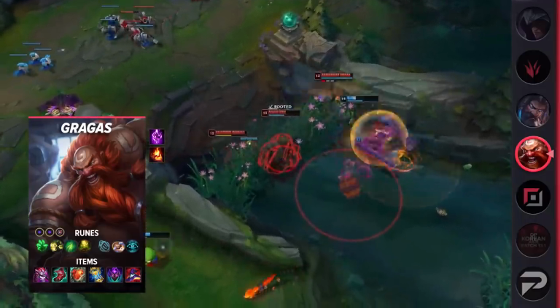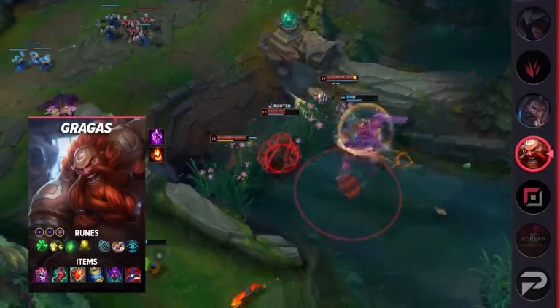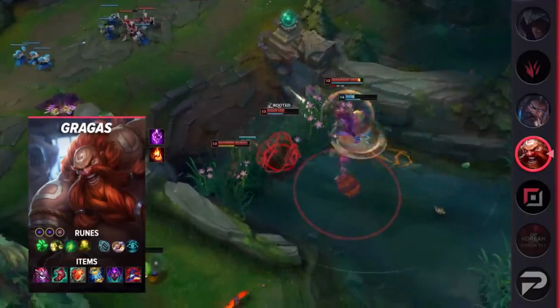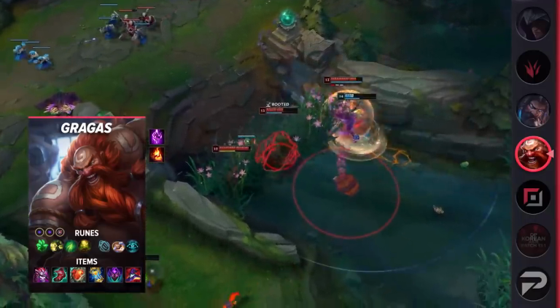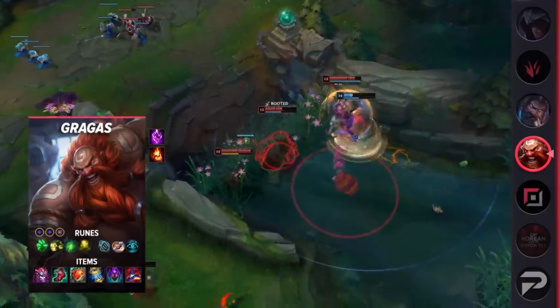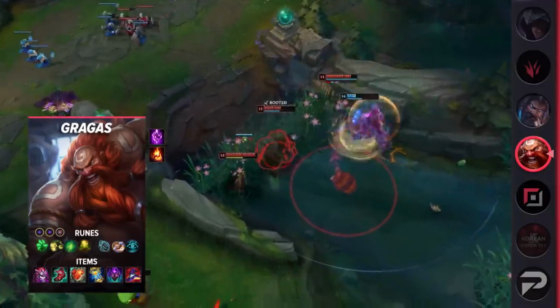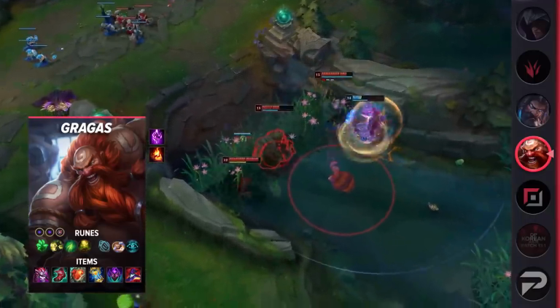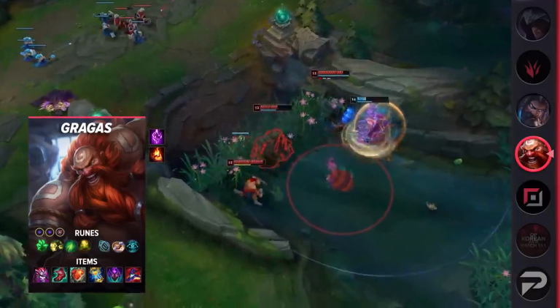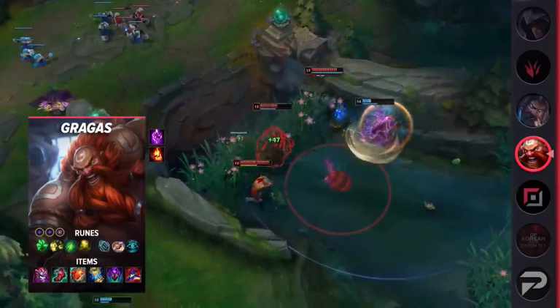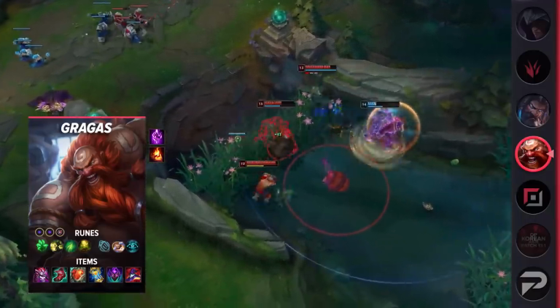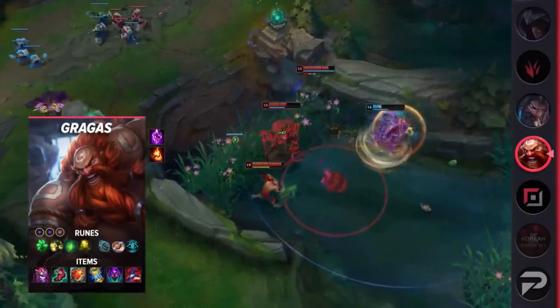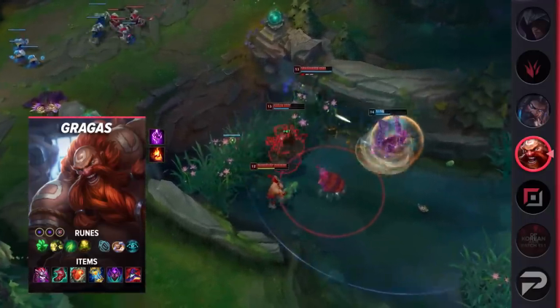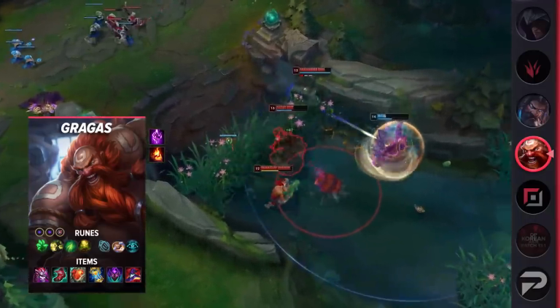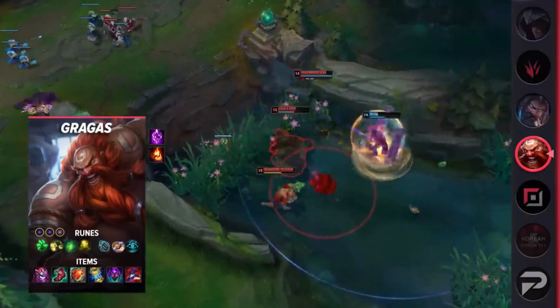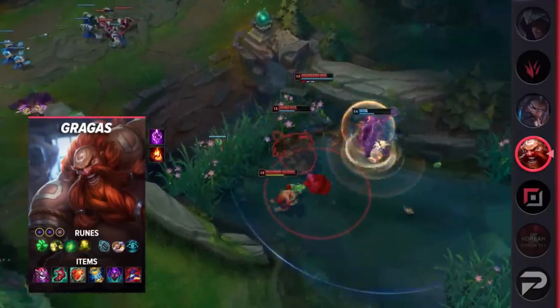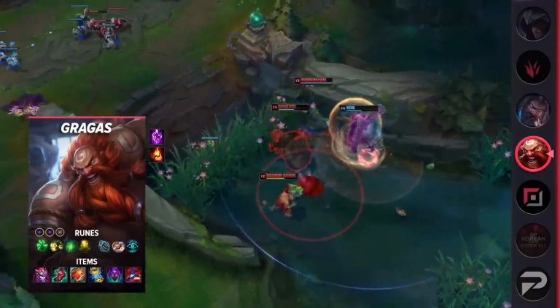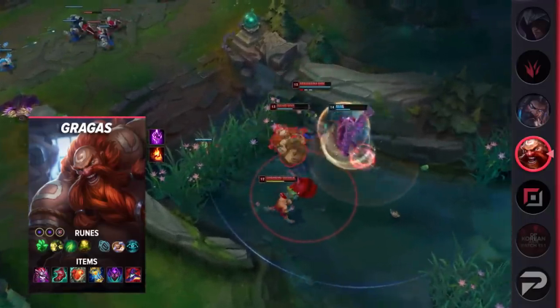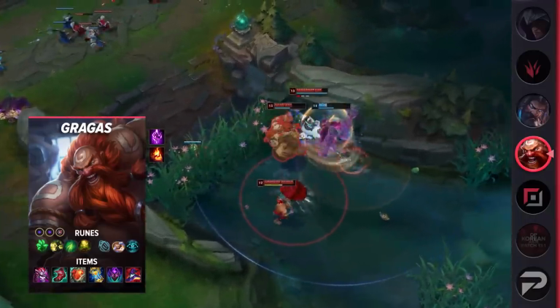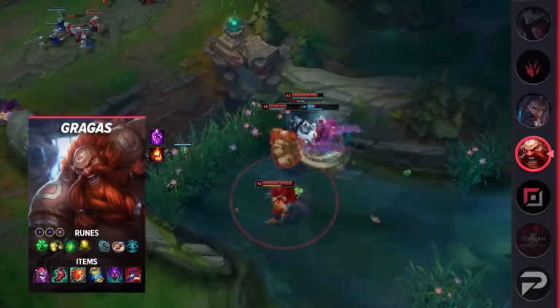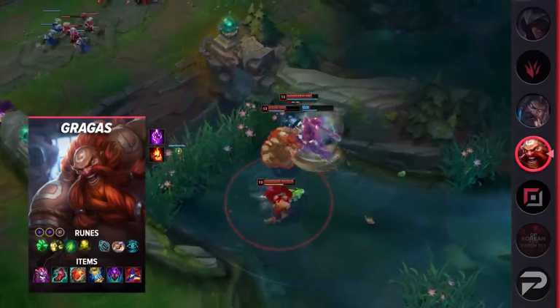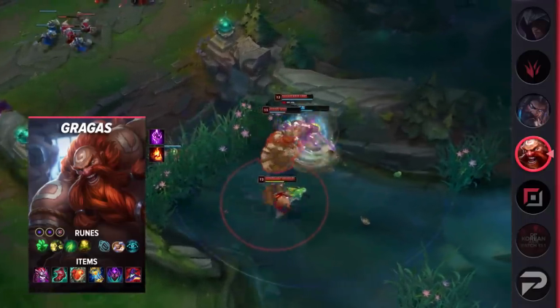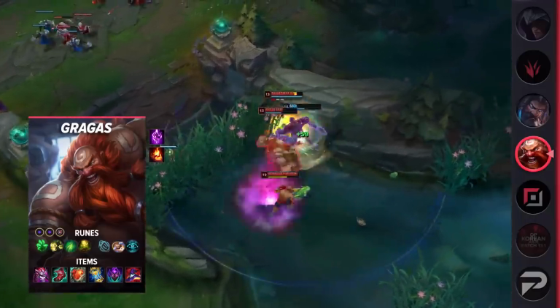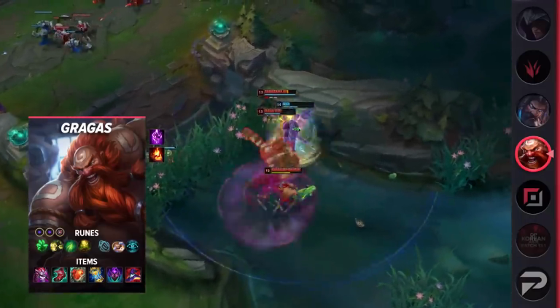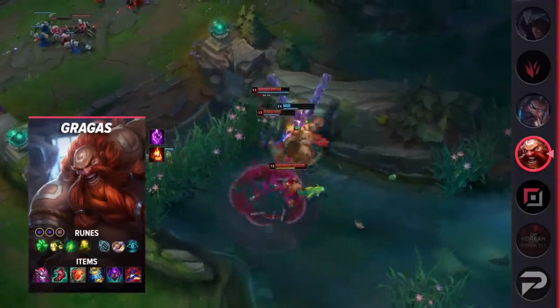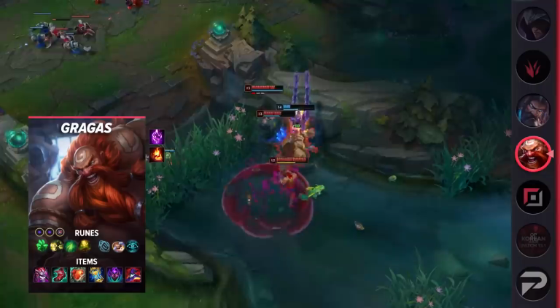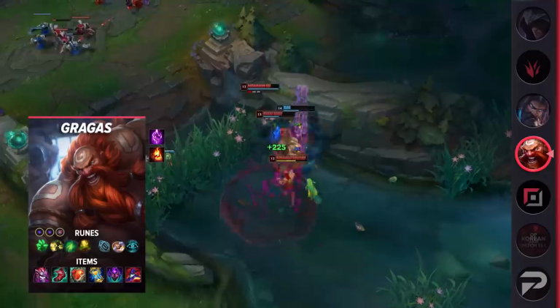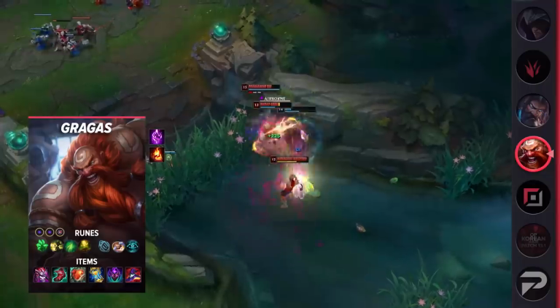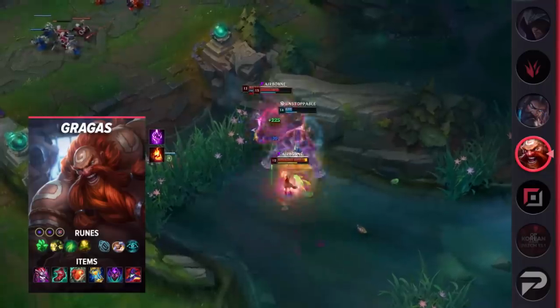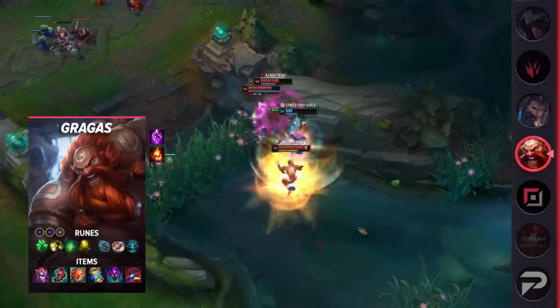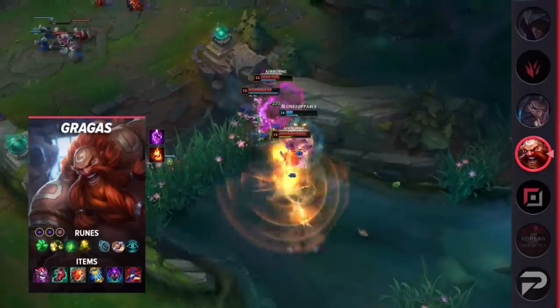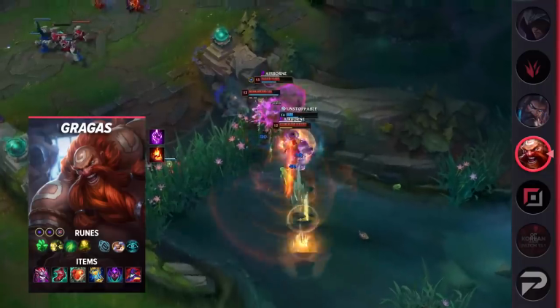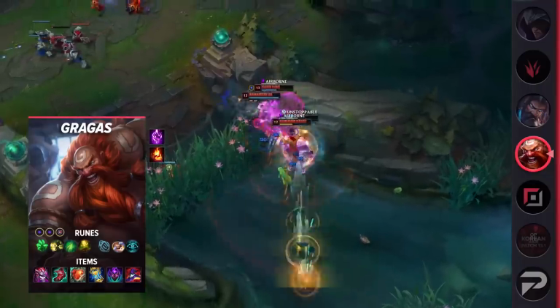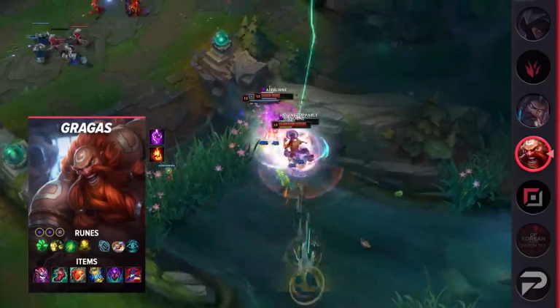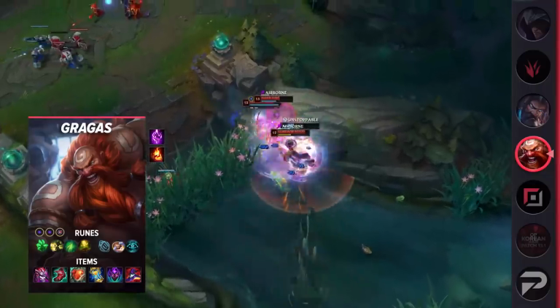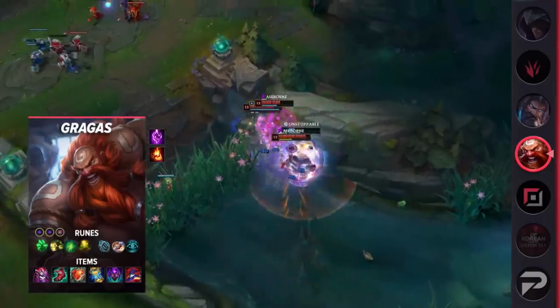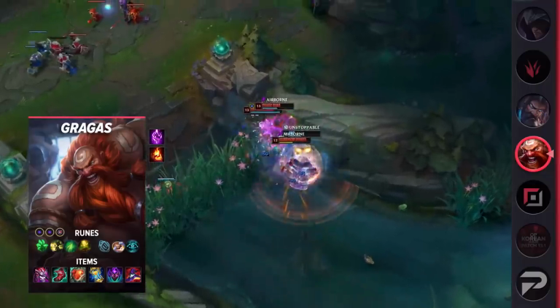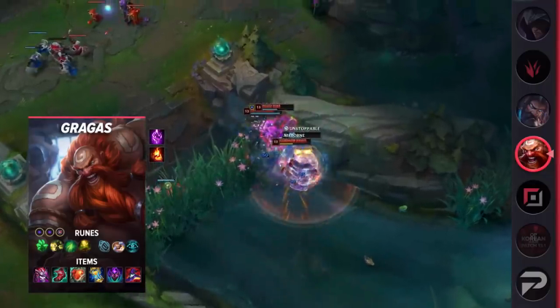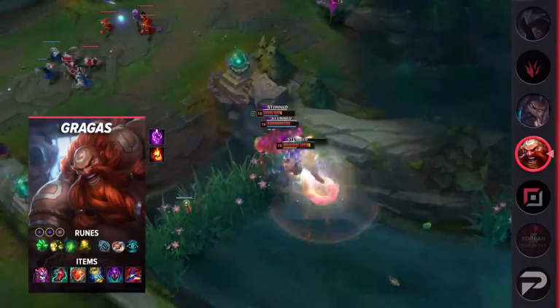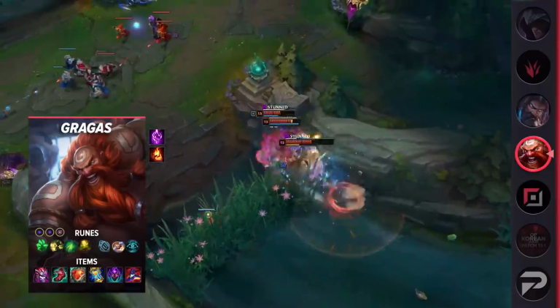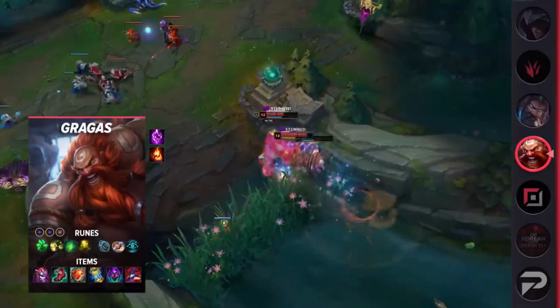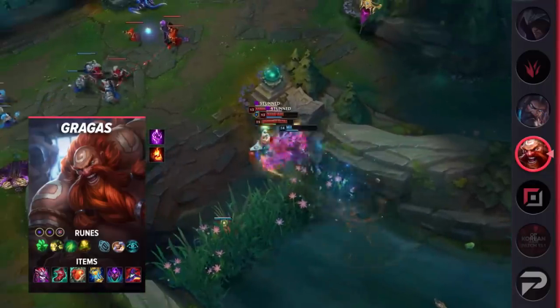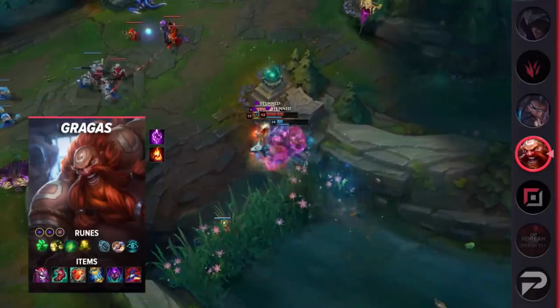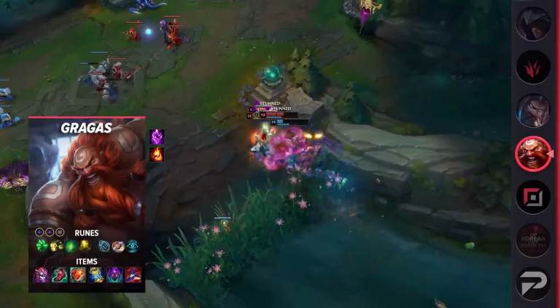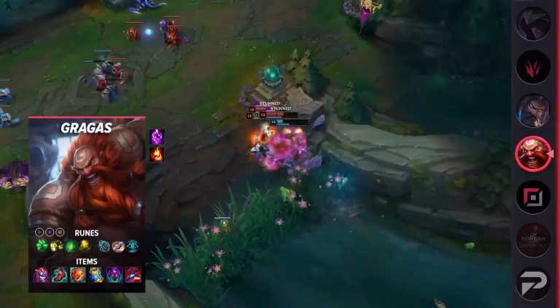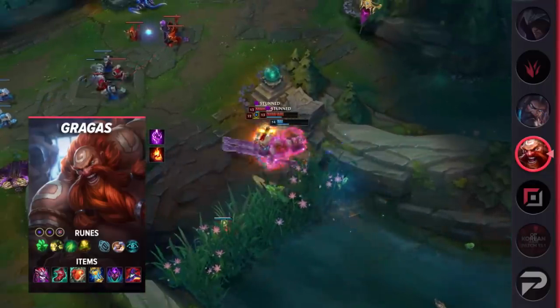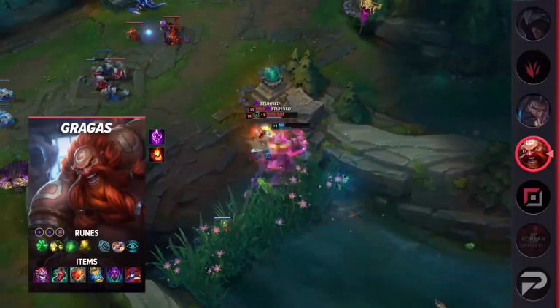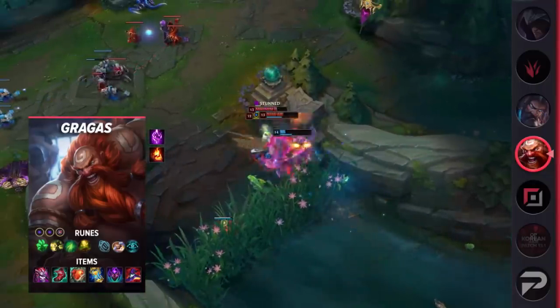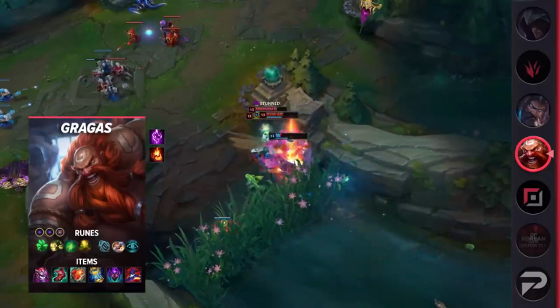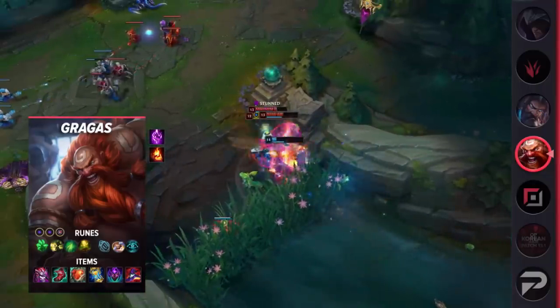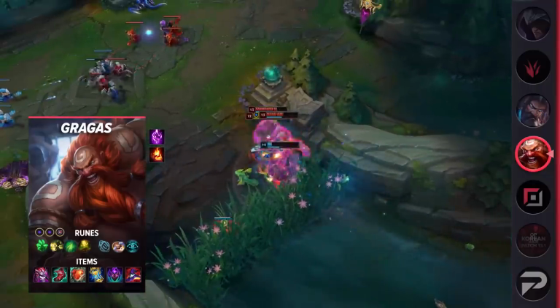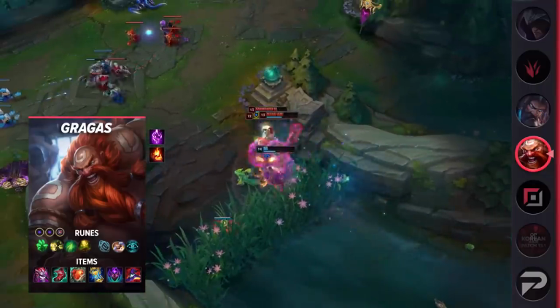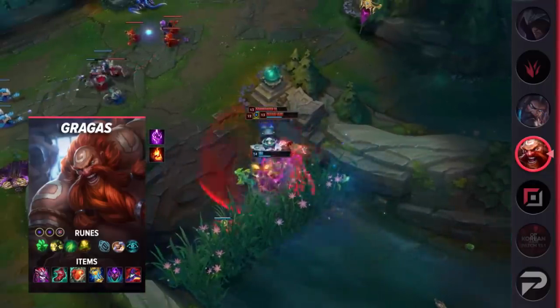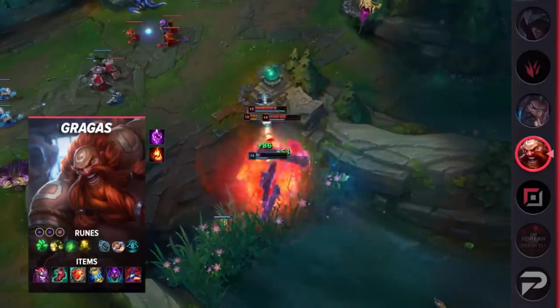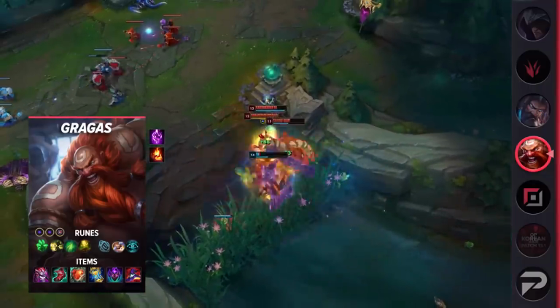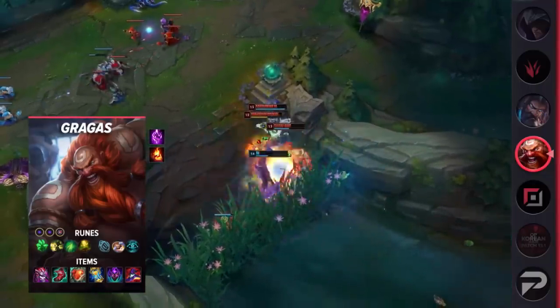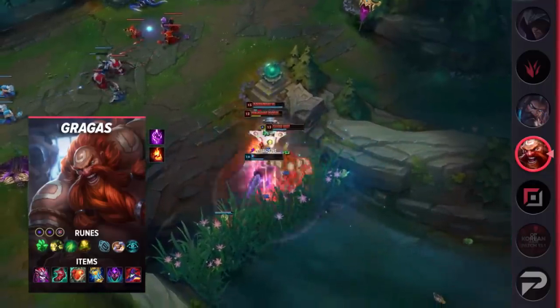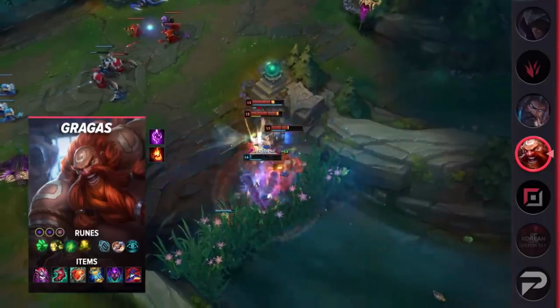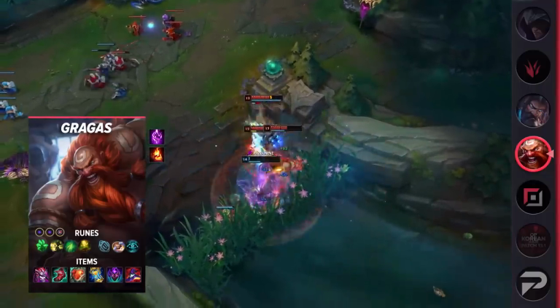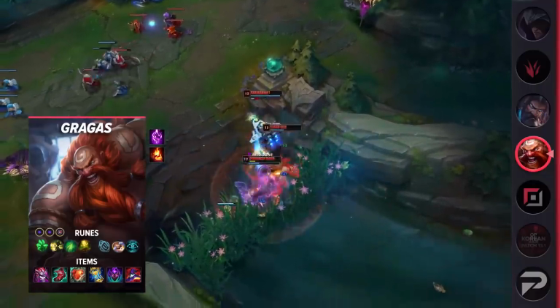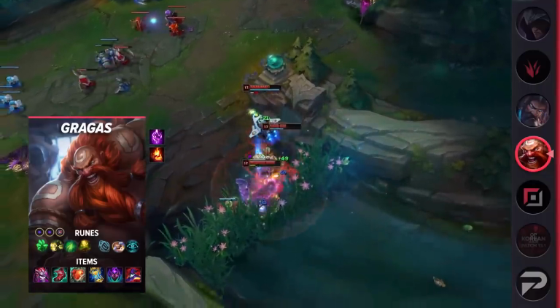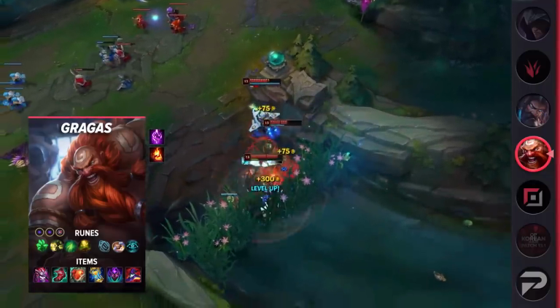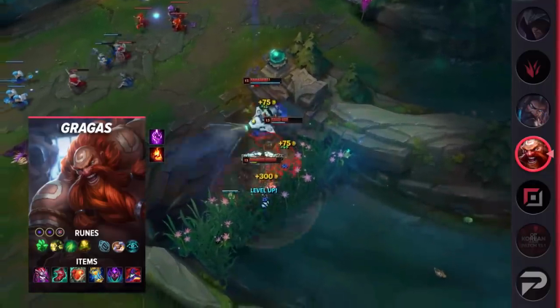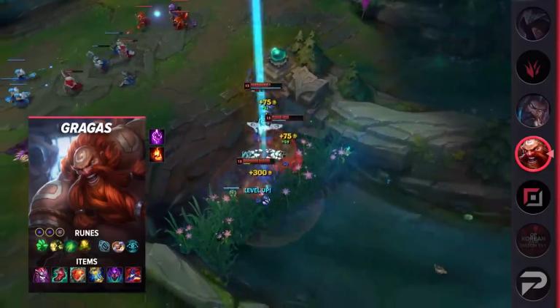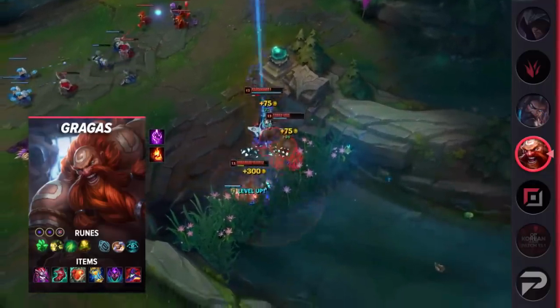With Heartsteel you'll gradually get tankier over the course of the game, while also benefiting heavily from its generous bonus stats. It provides an immense amount of bonus health, and the ability haste should serve to increase your damage output and utility throughout team fights.